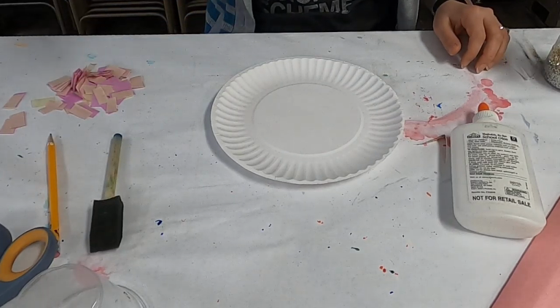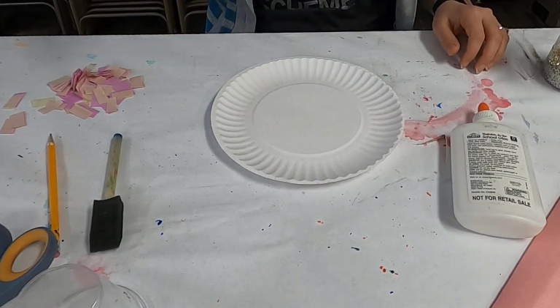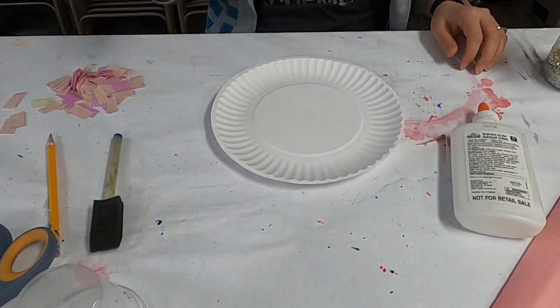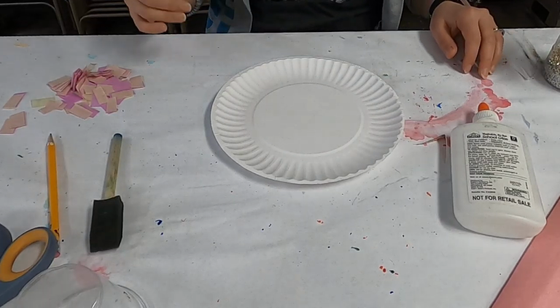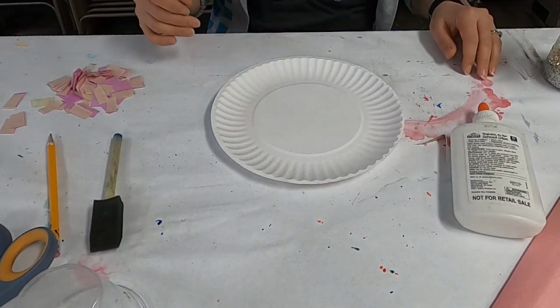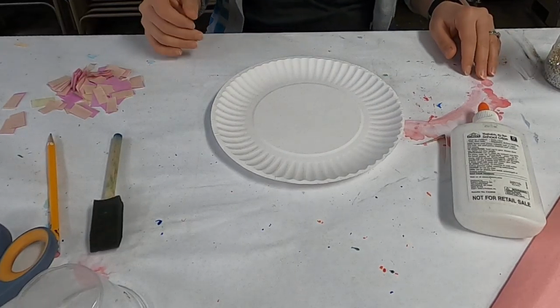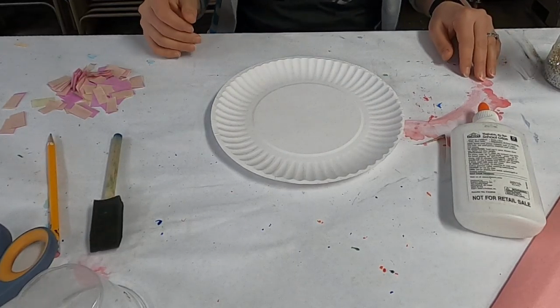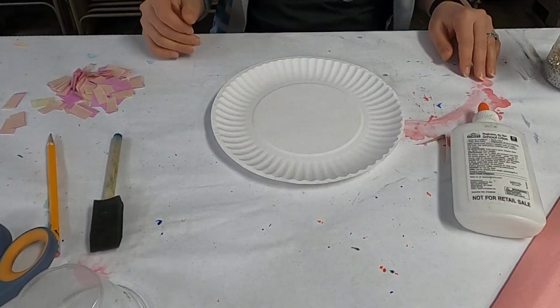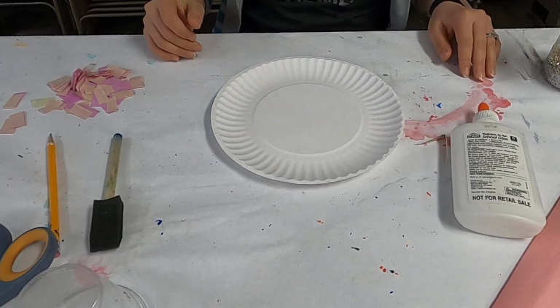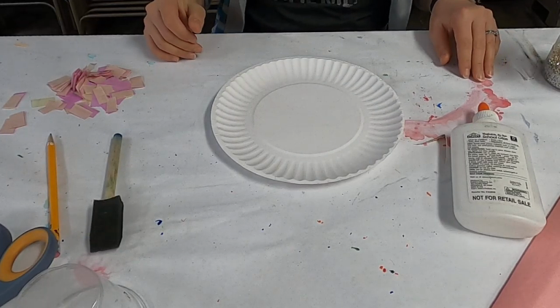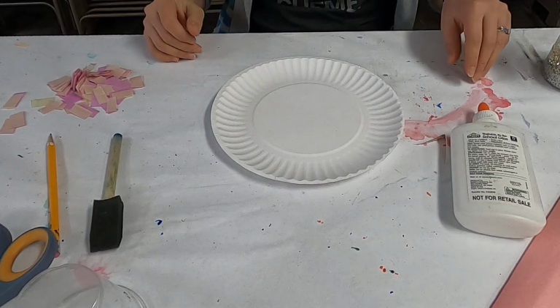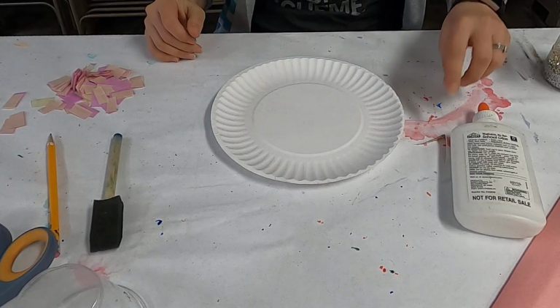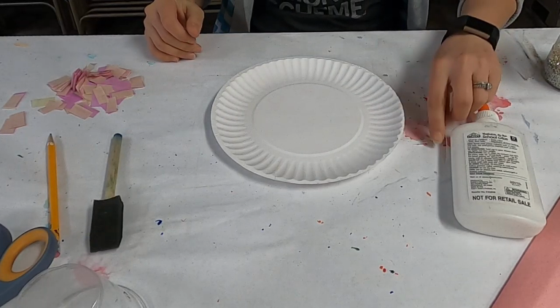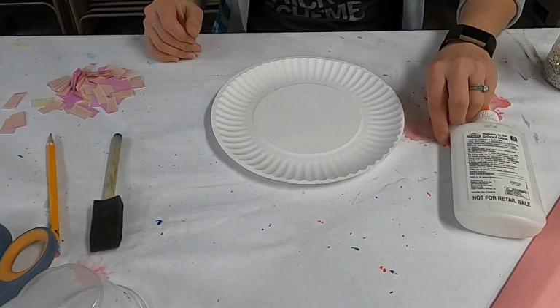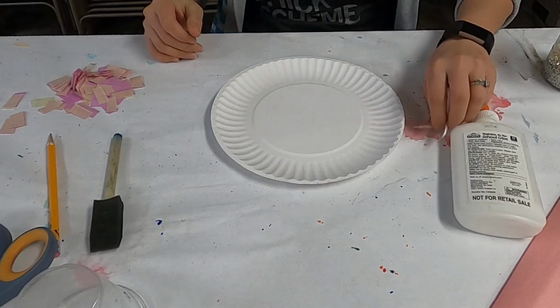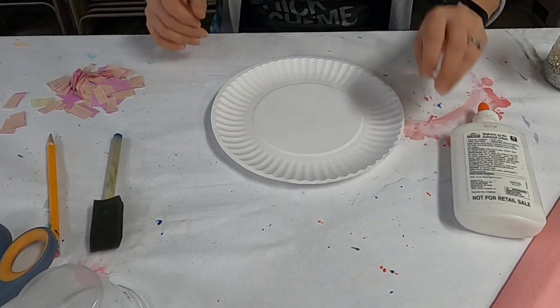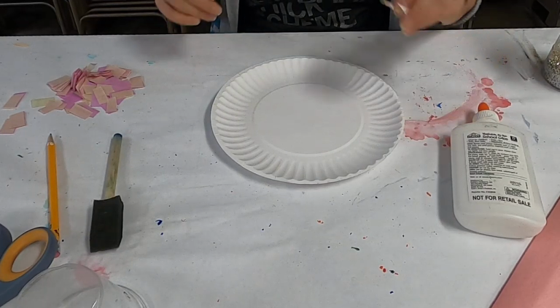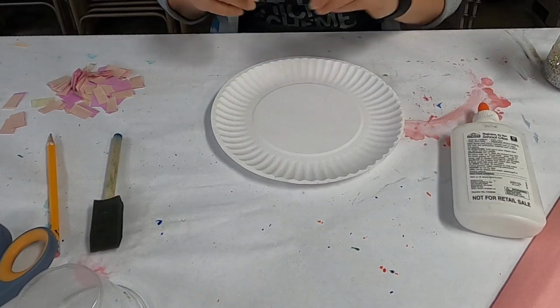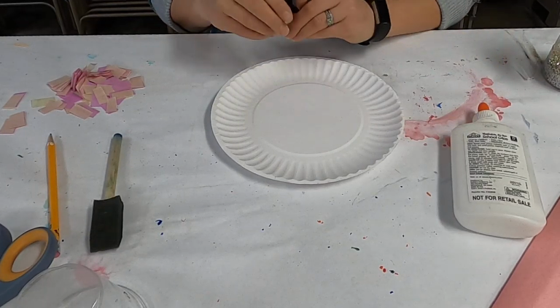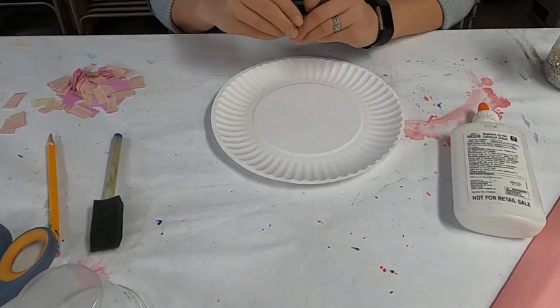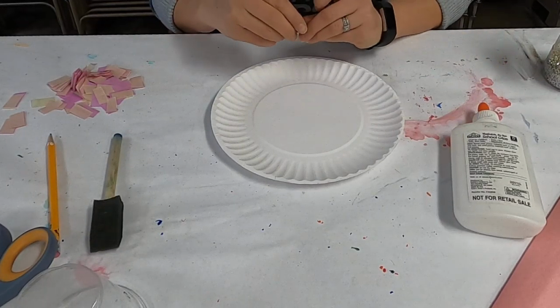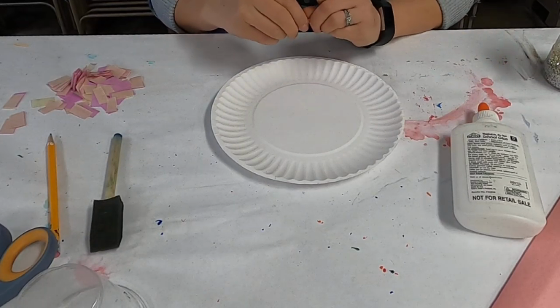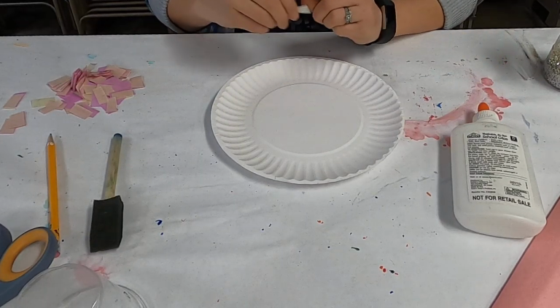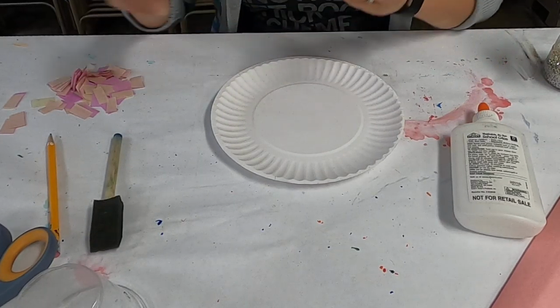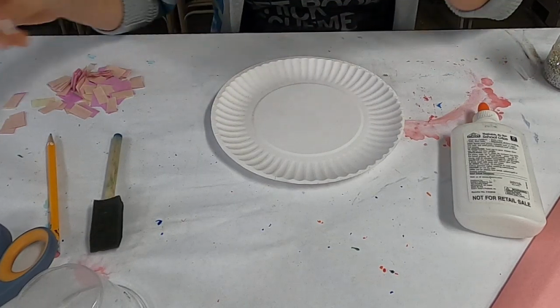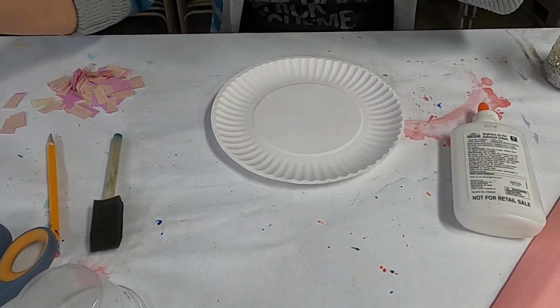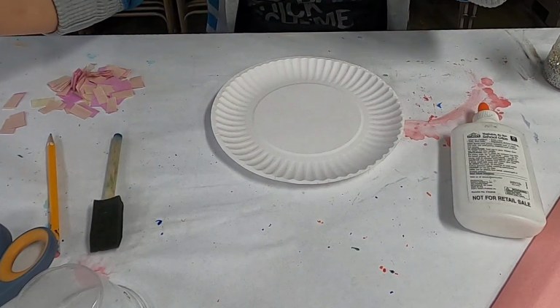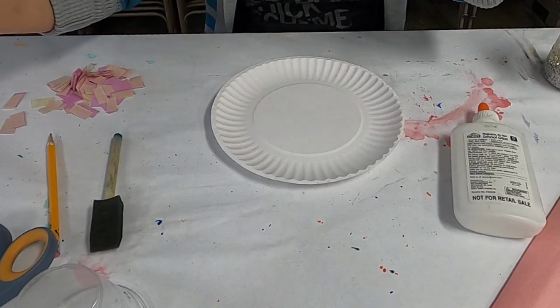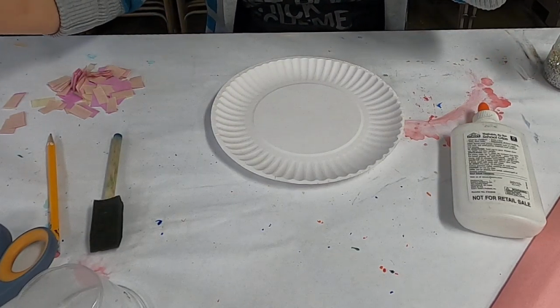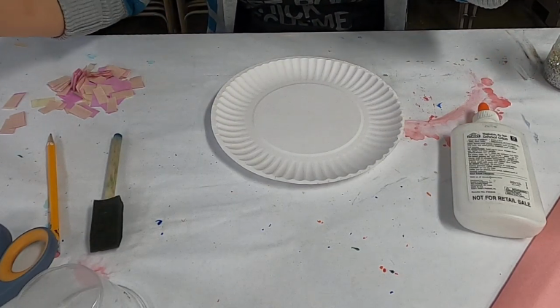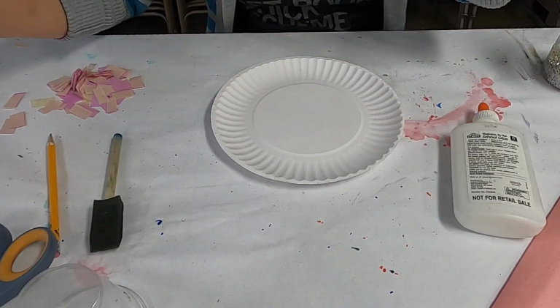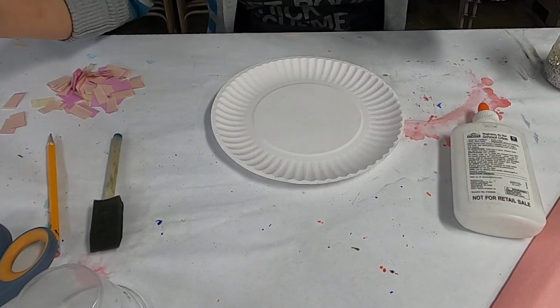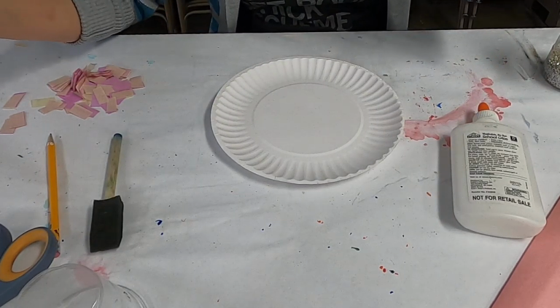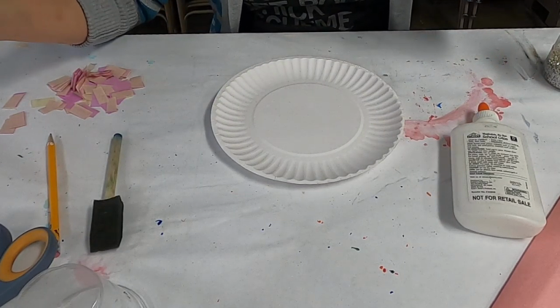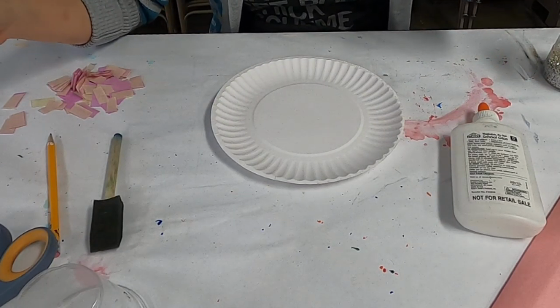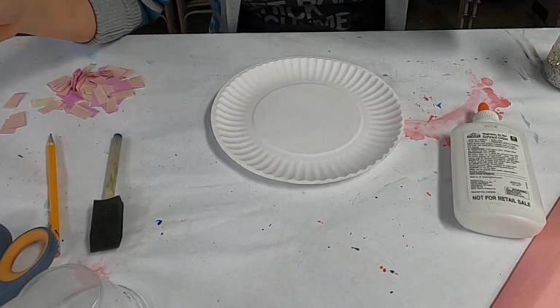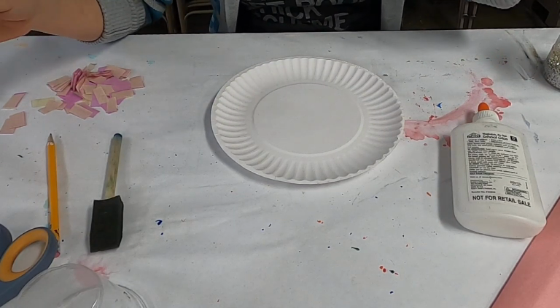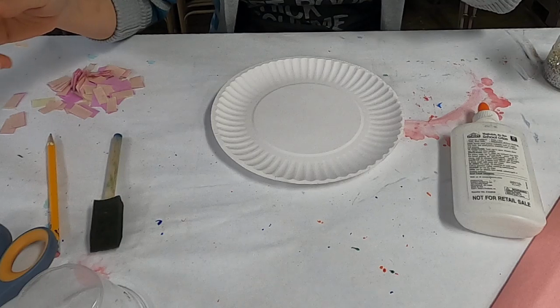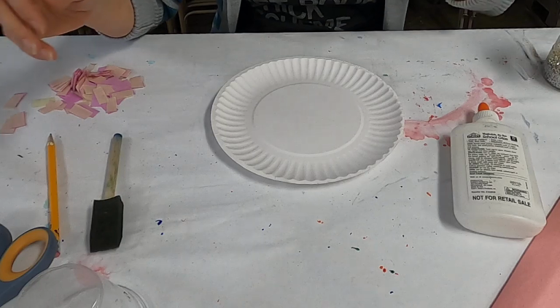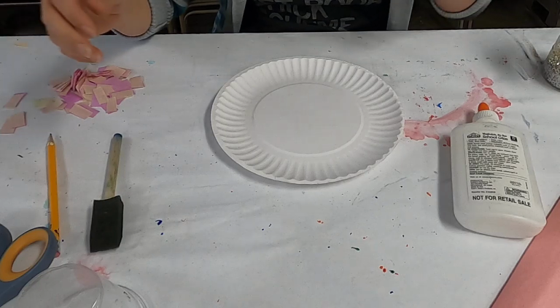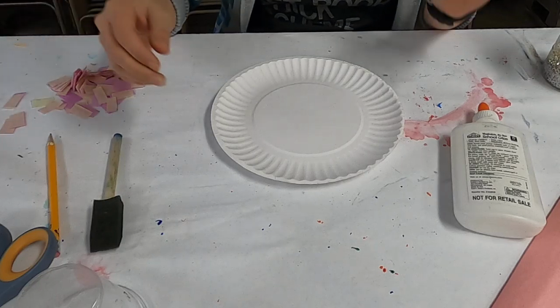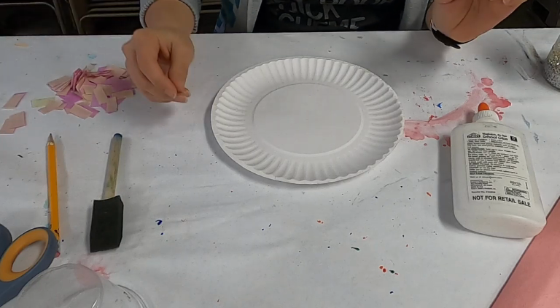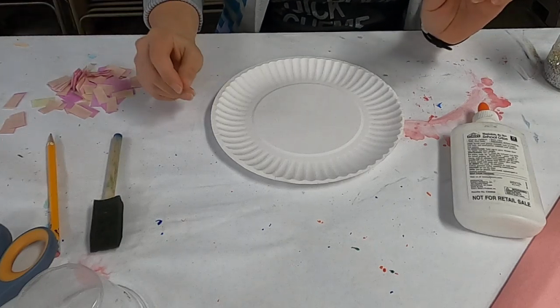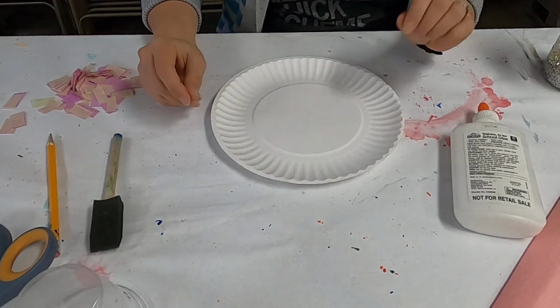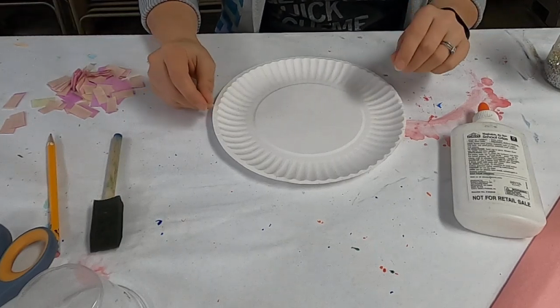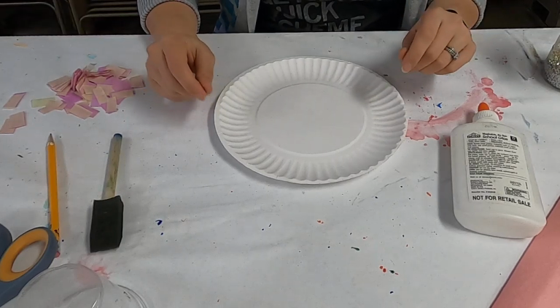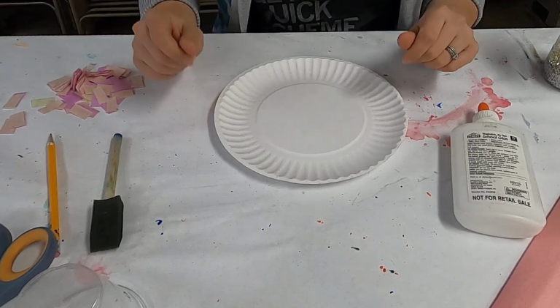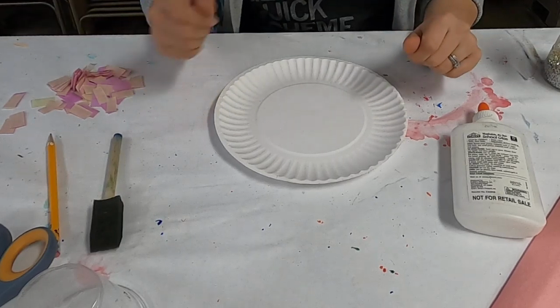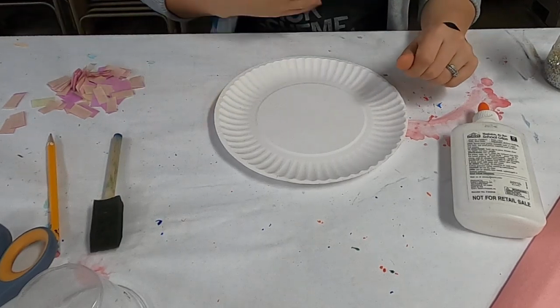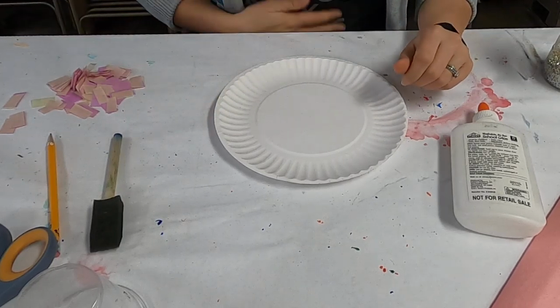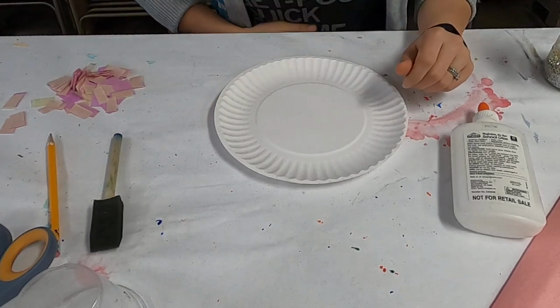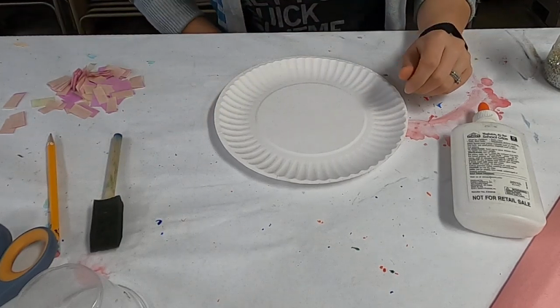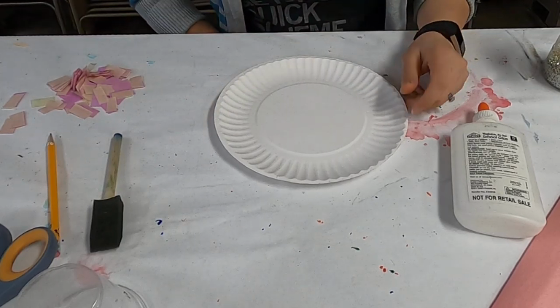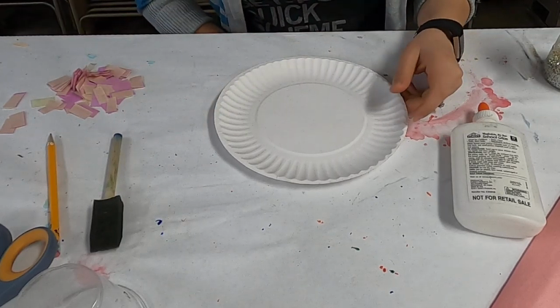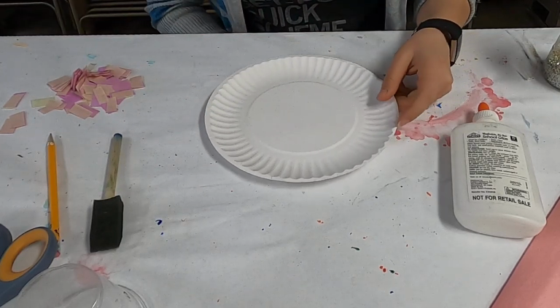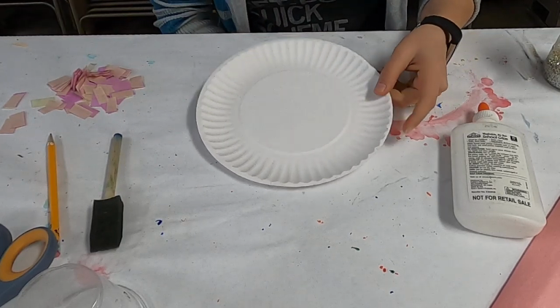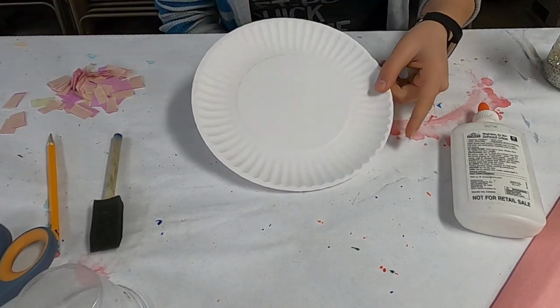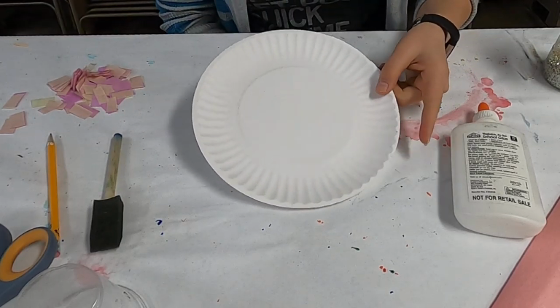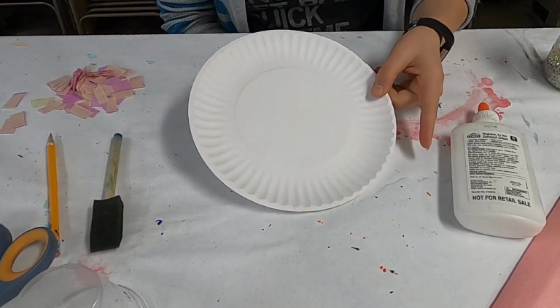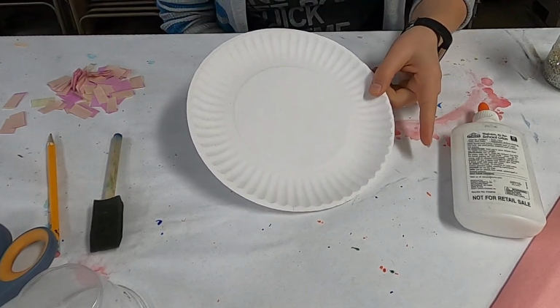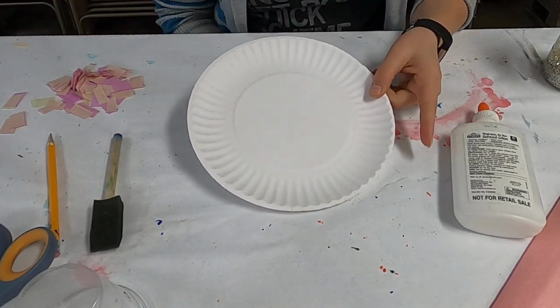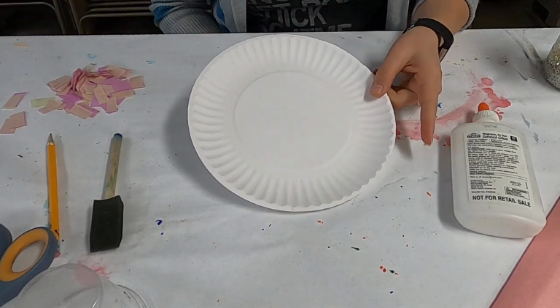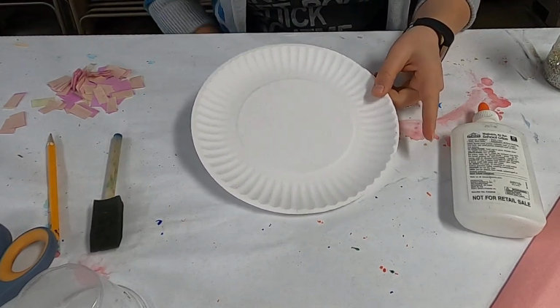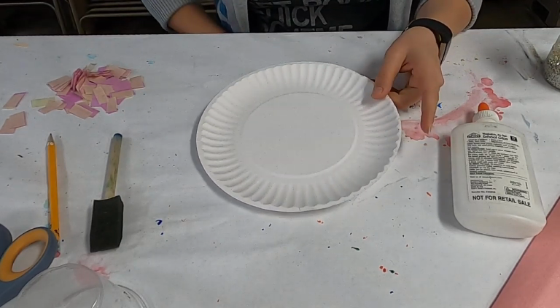Hello, thank you for watching this video on how to make a paper plate donut. So the first thing that you need, of course, is a paper plate.